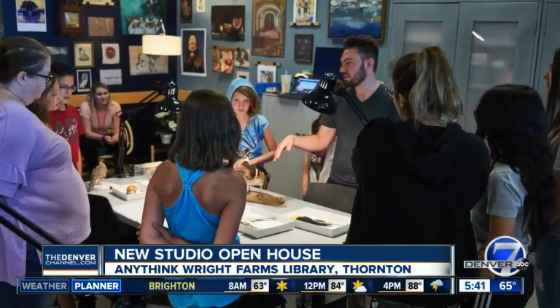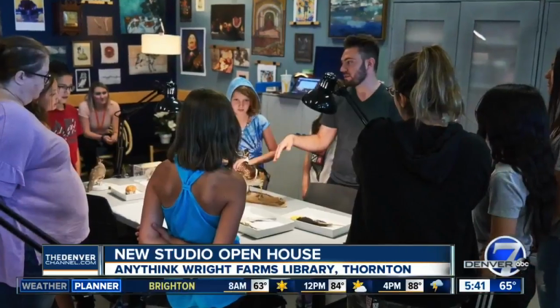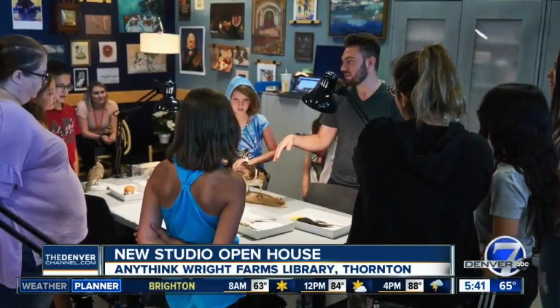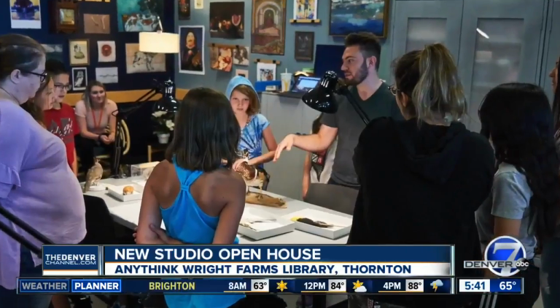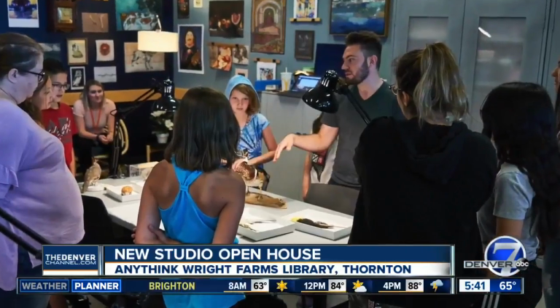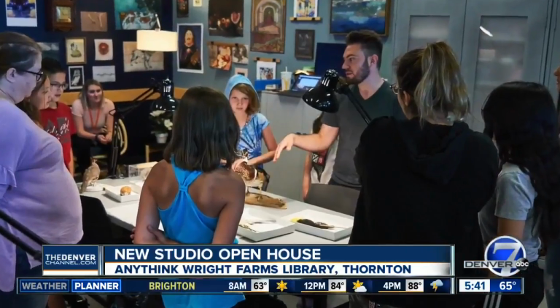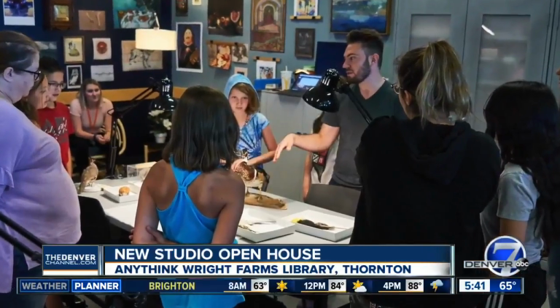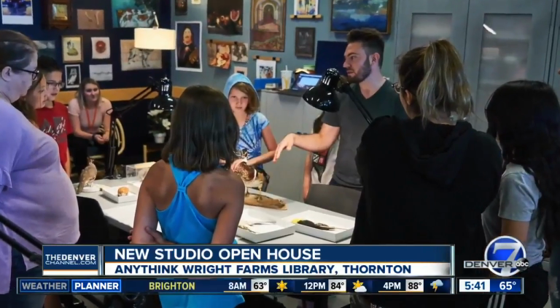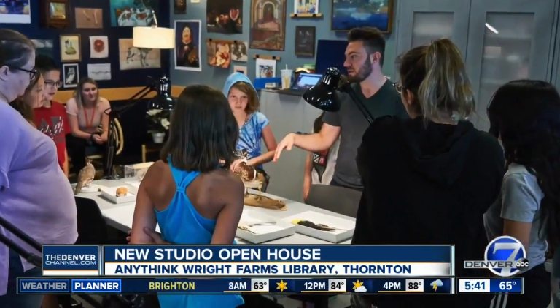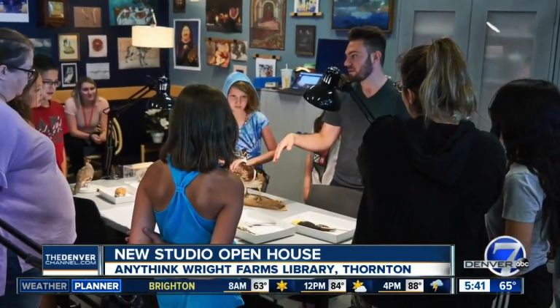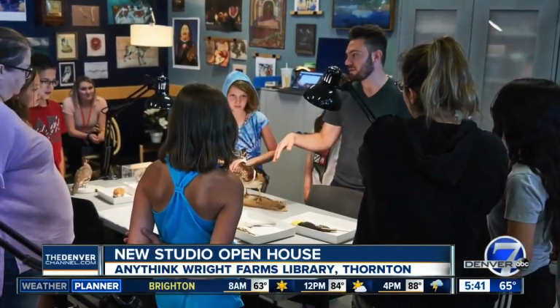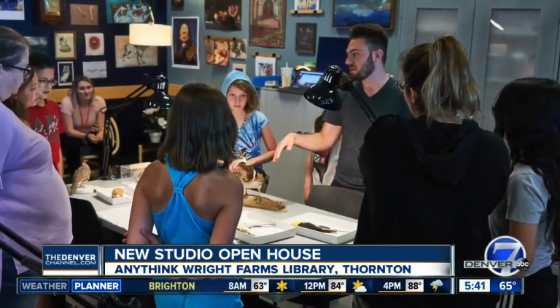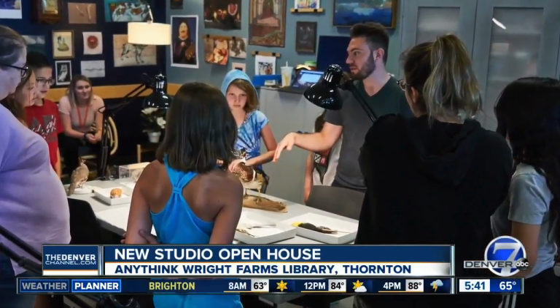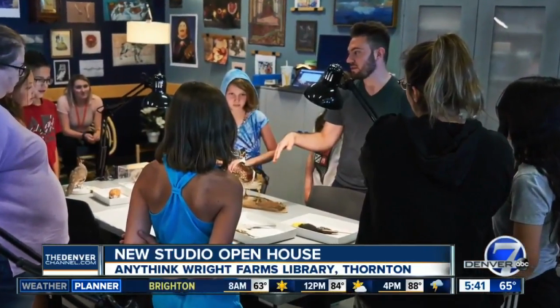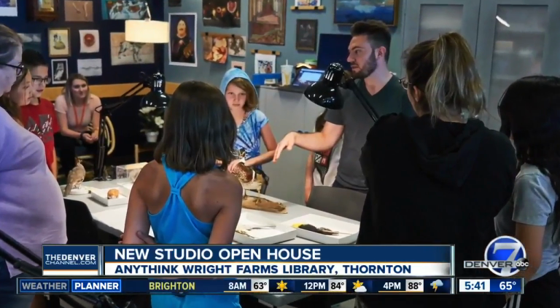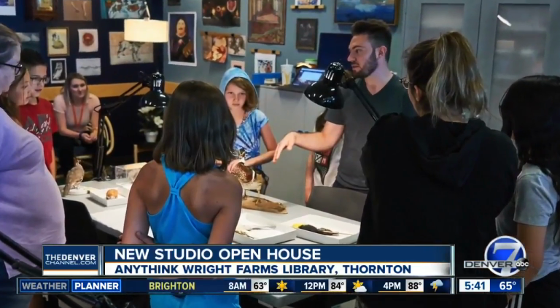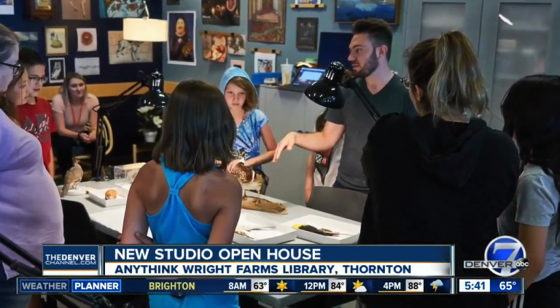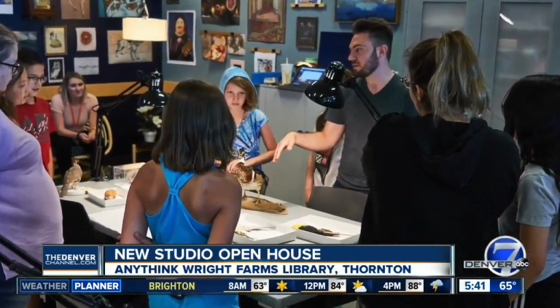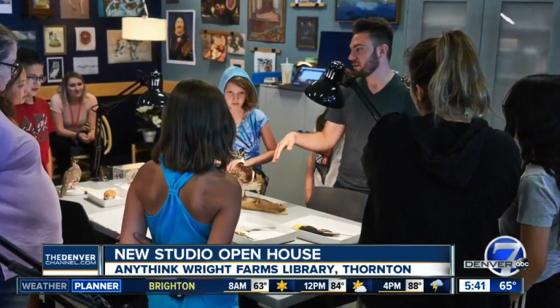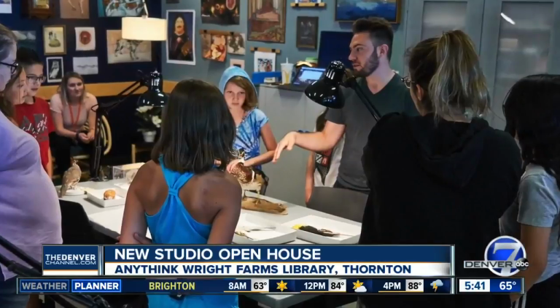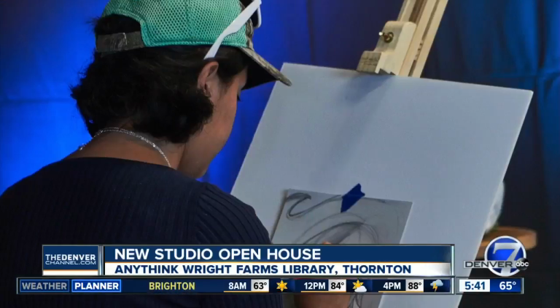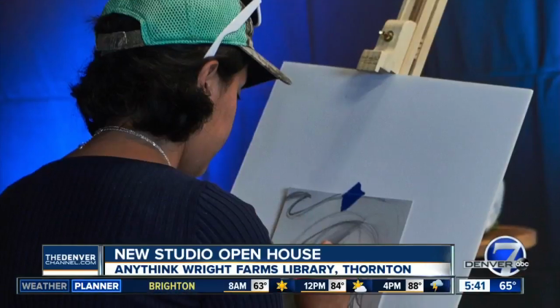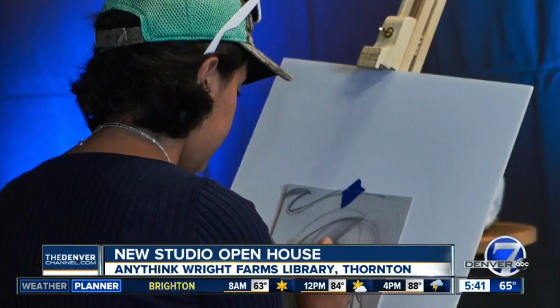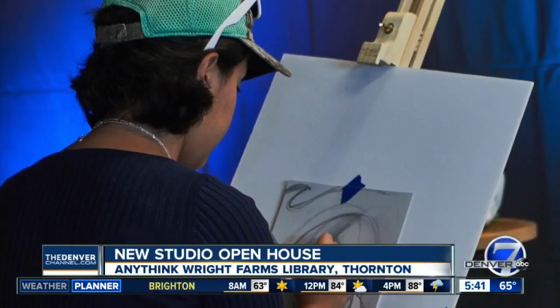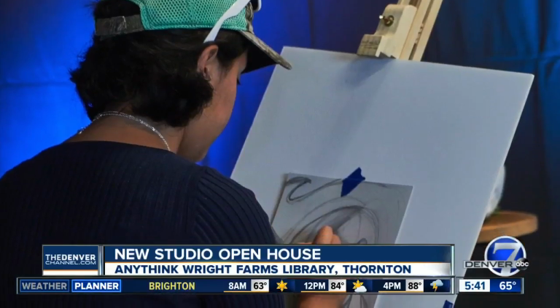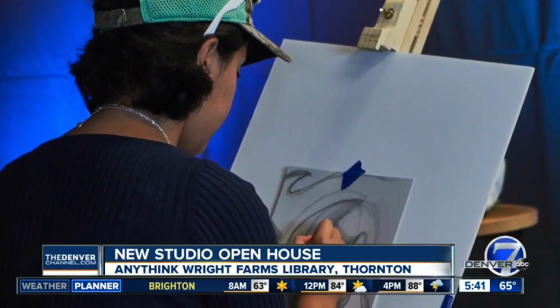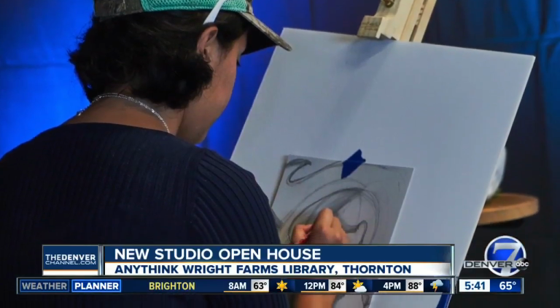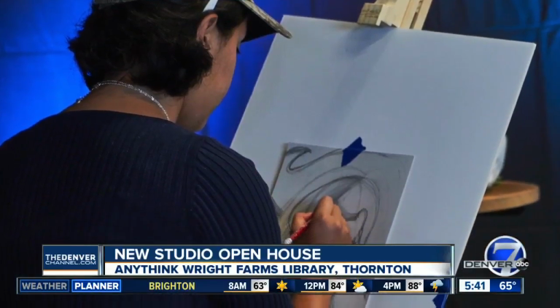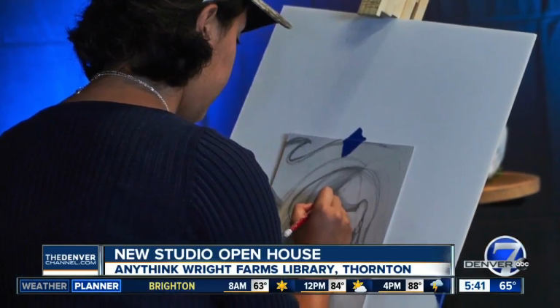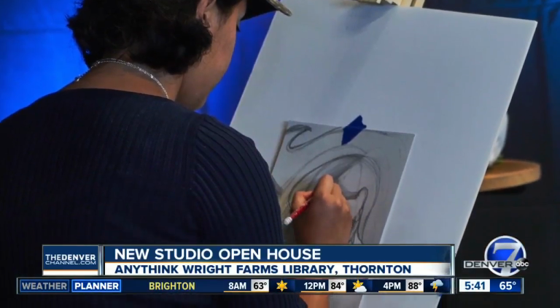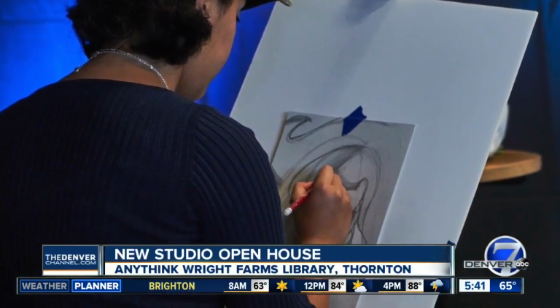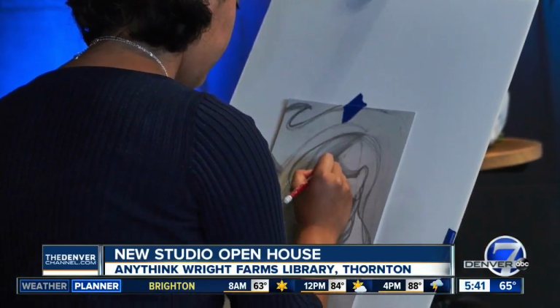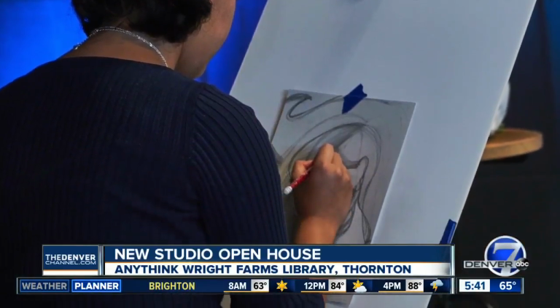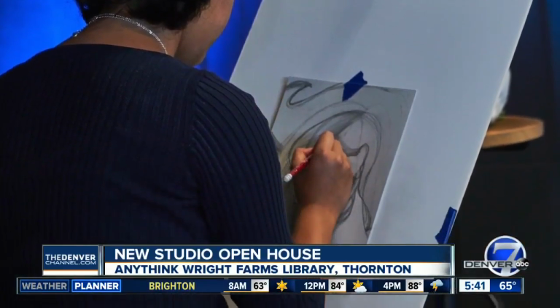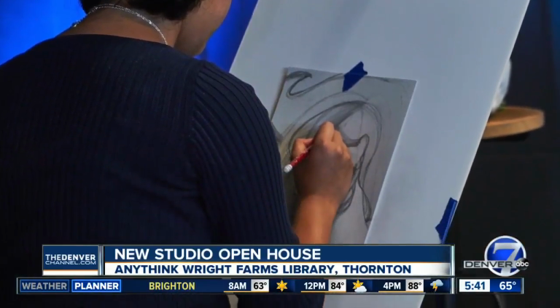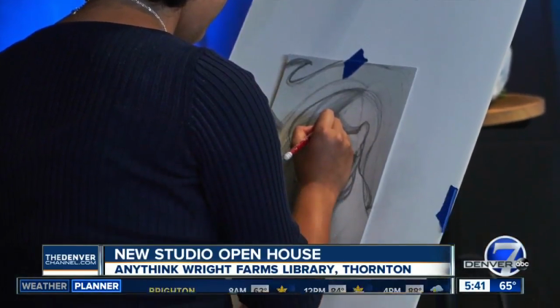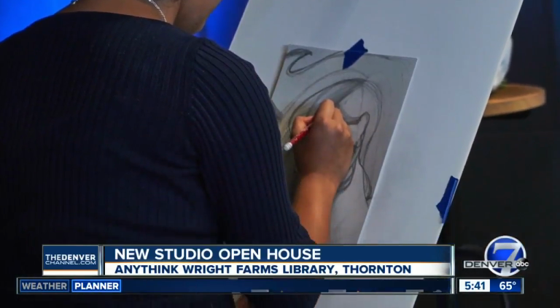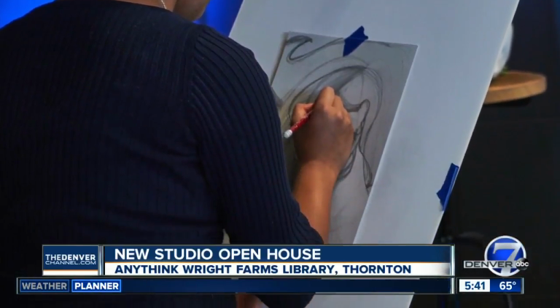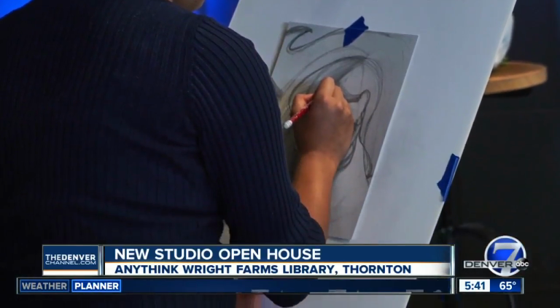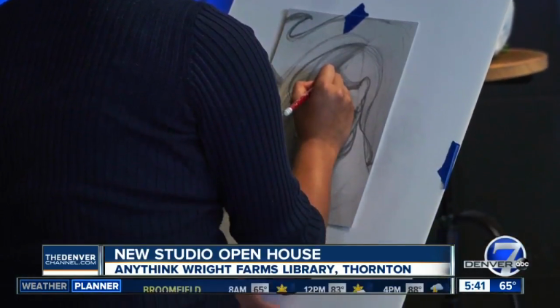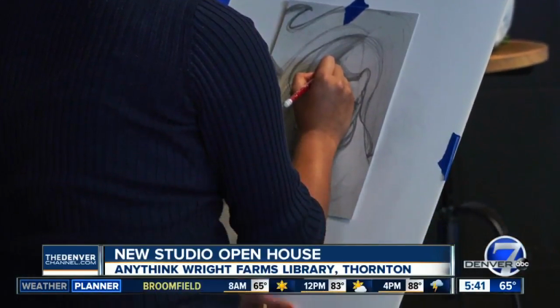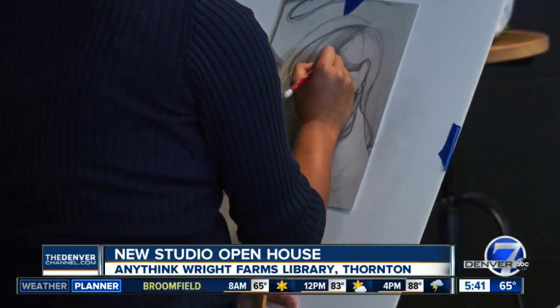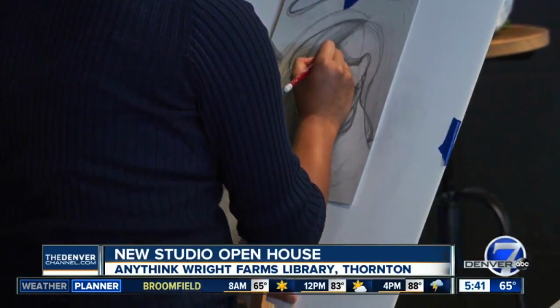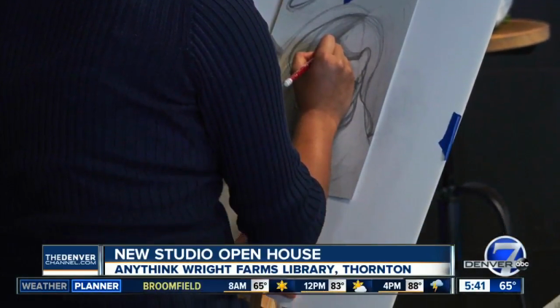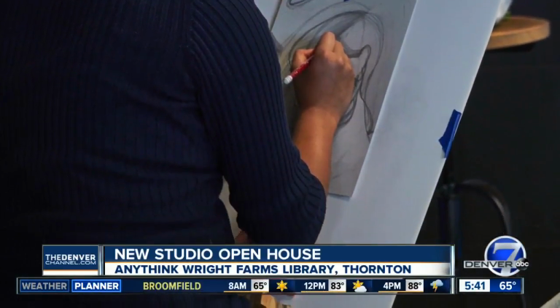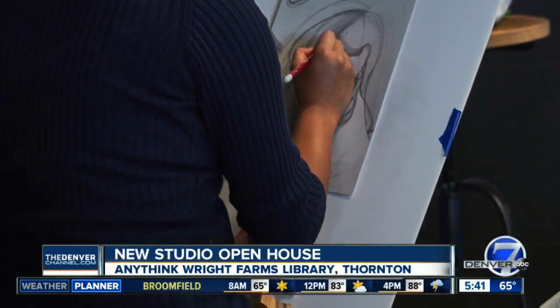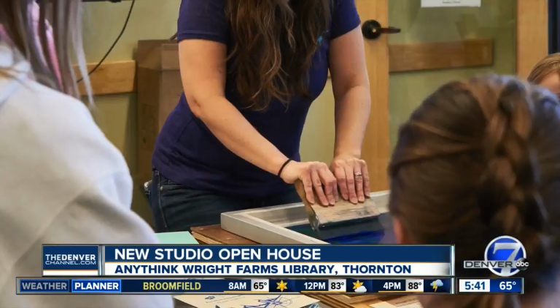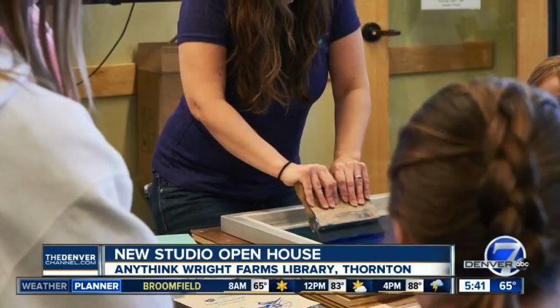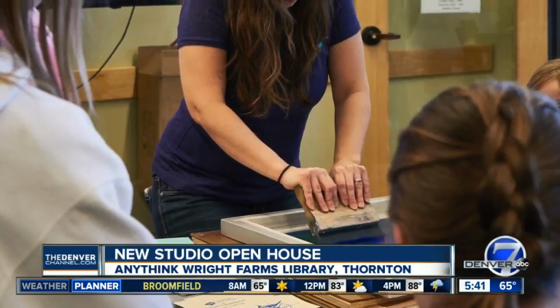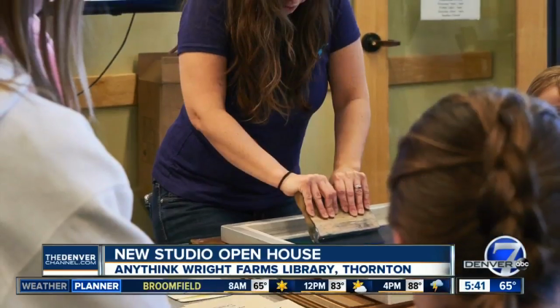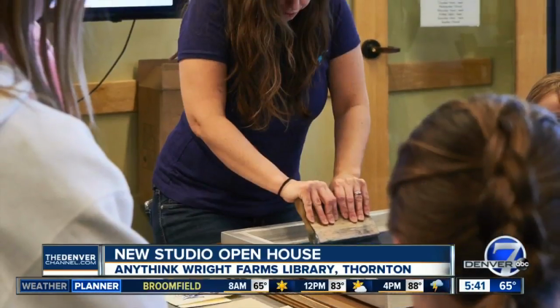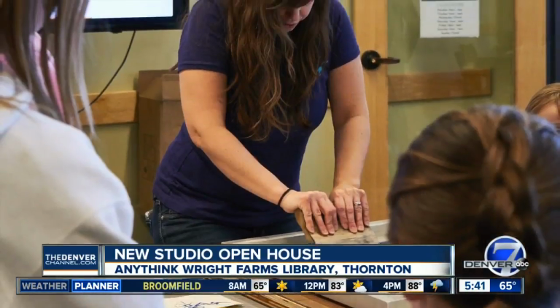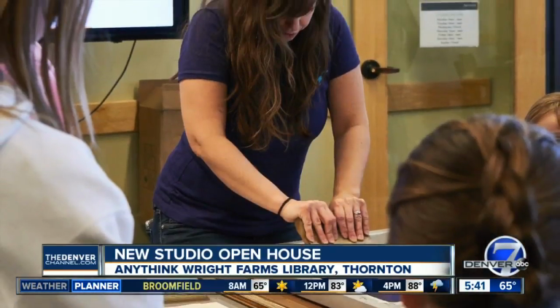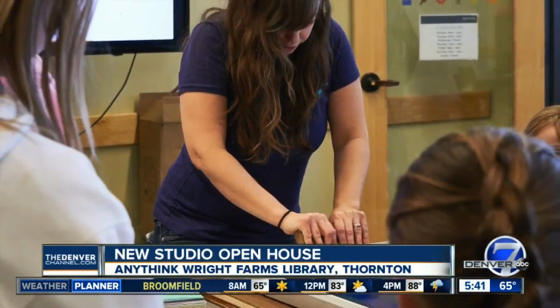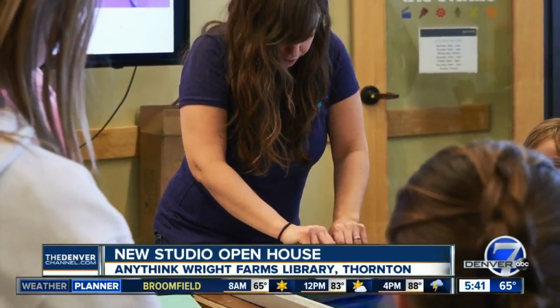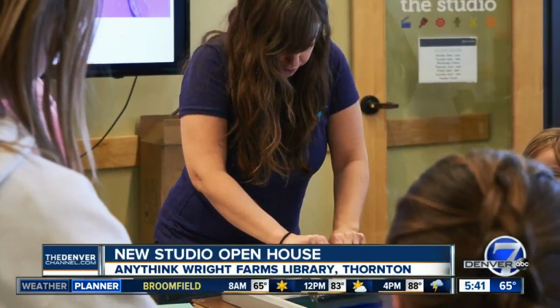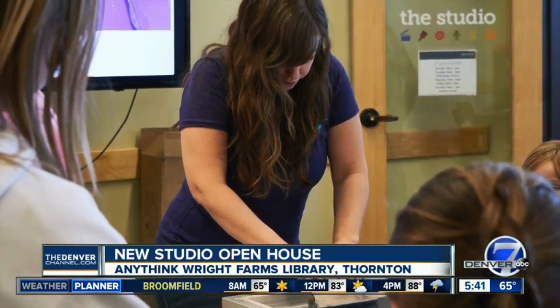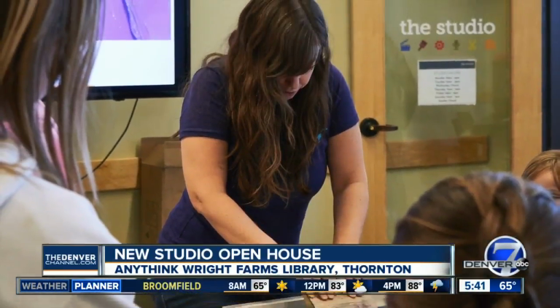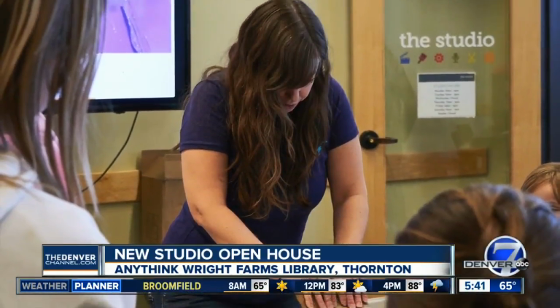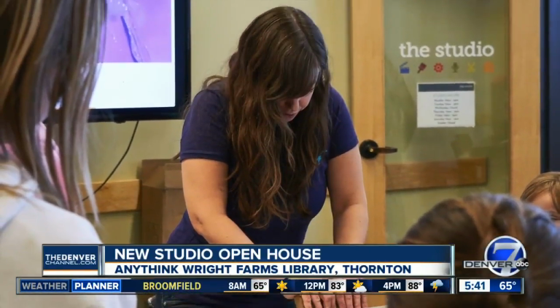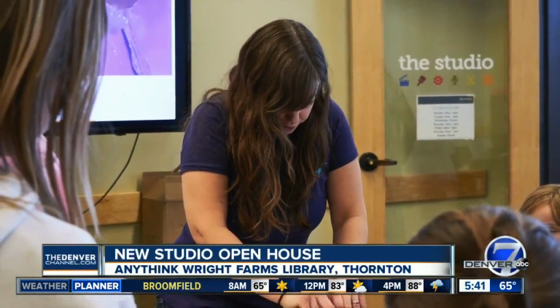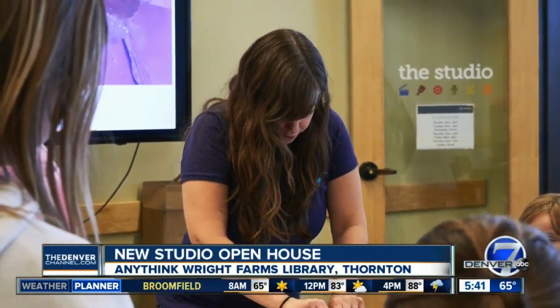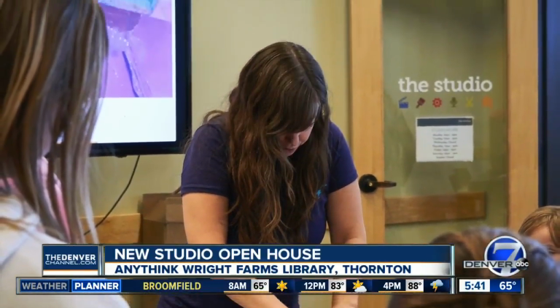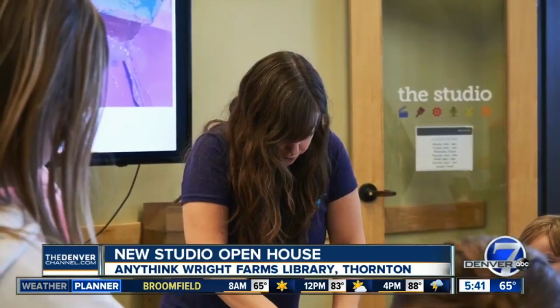There's an open house at the studio at Anythink Wright Farms in Thornton tomorrow. You can attend a workshop or just talk to artists about what you want to learn.